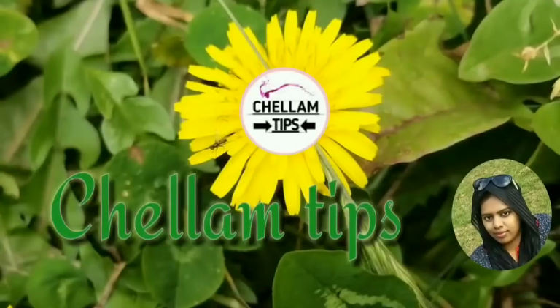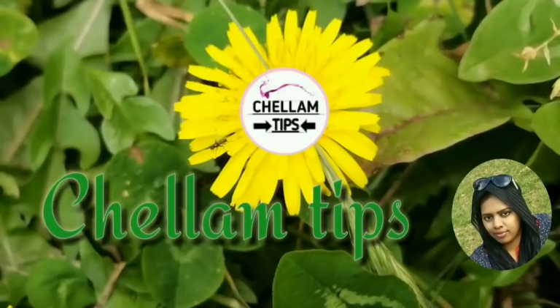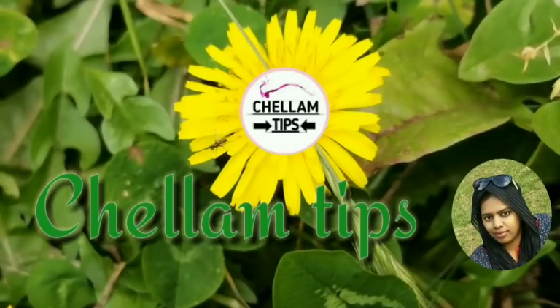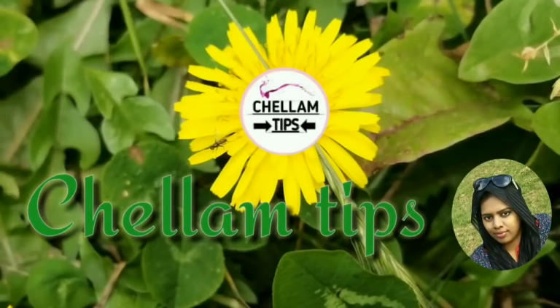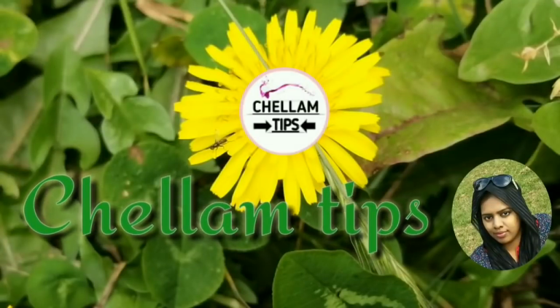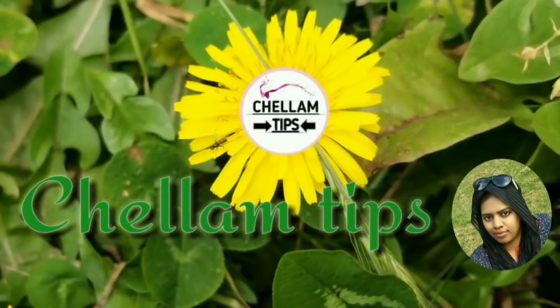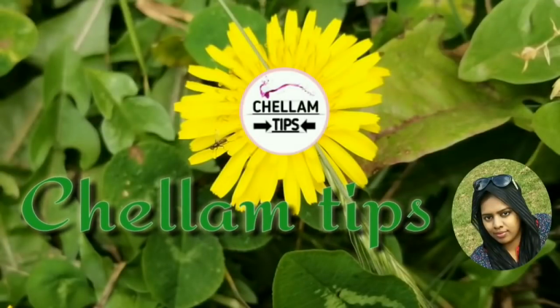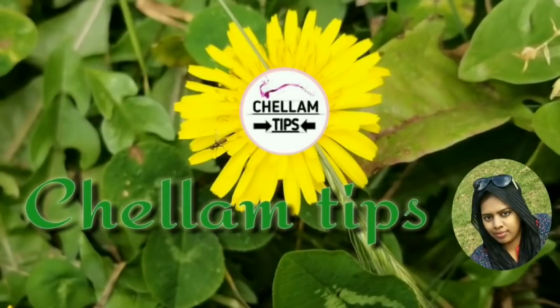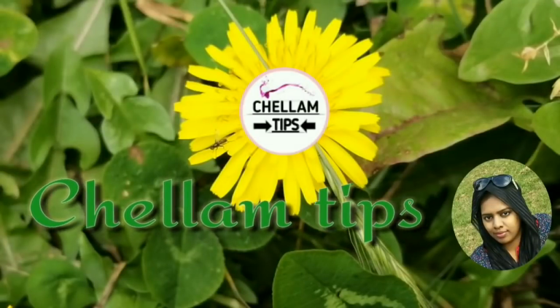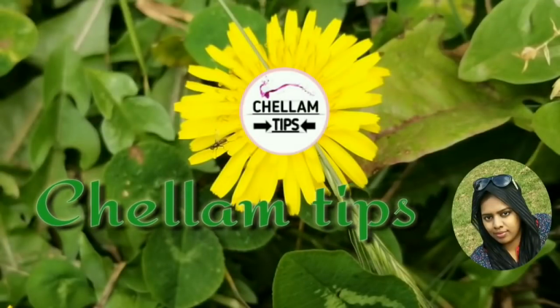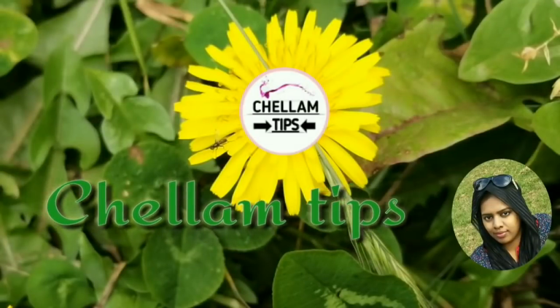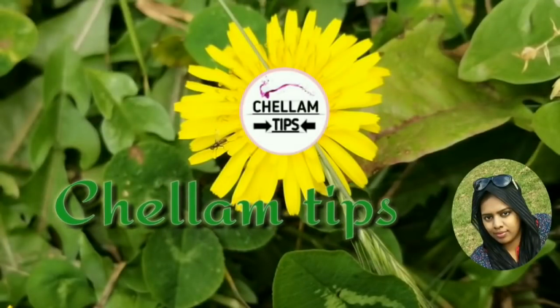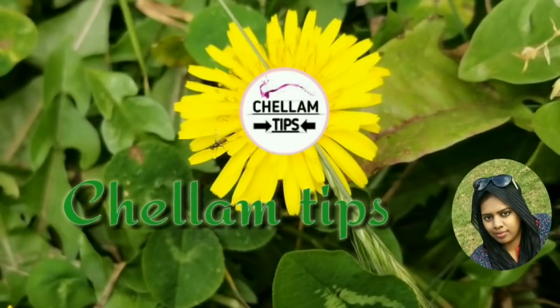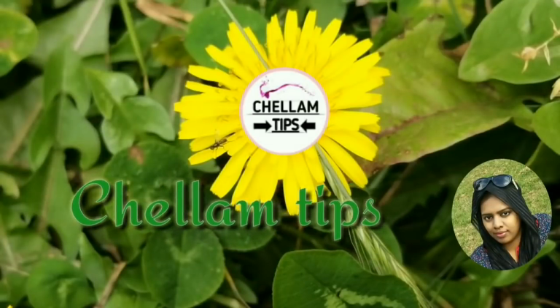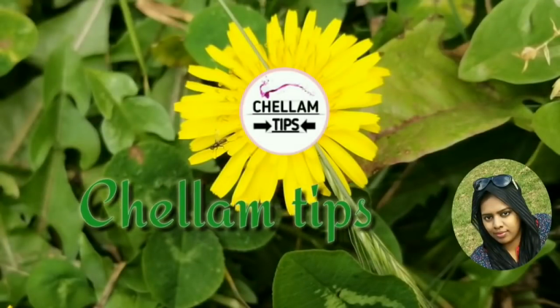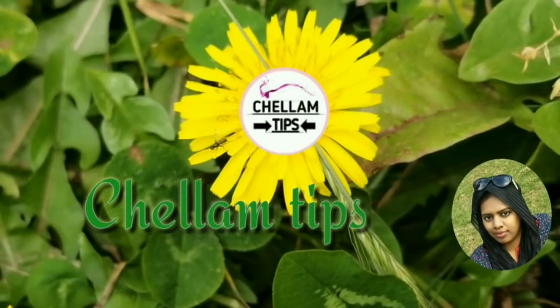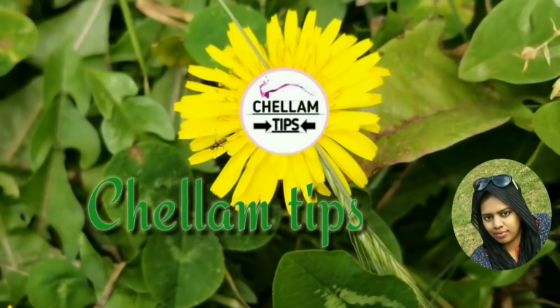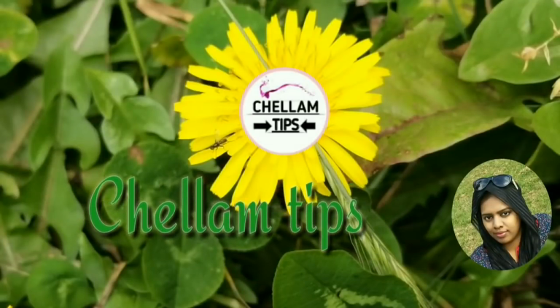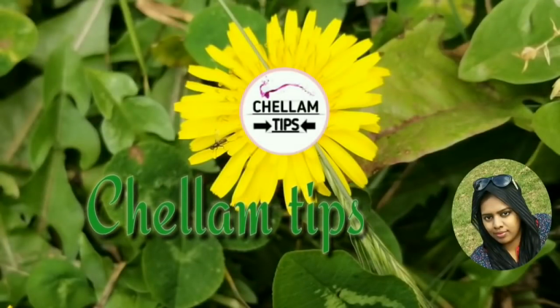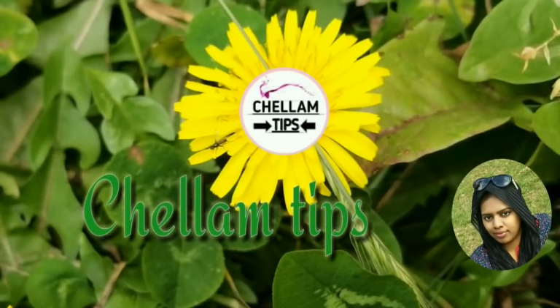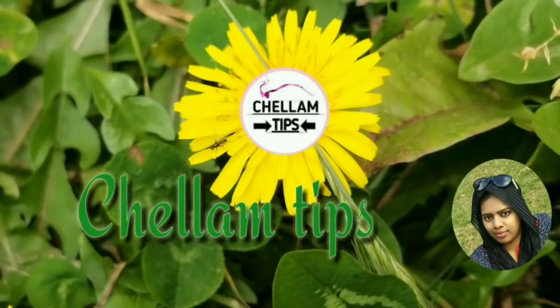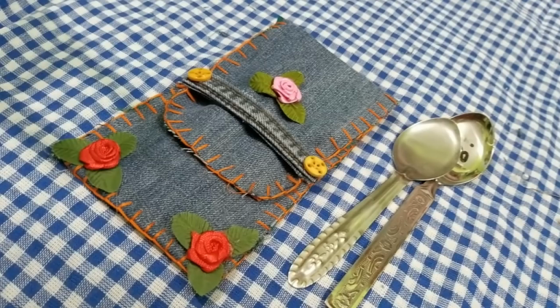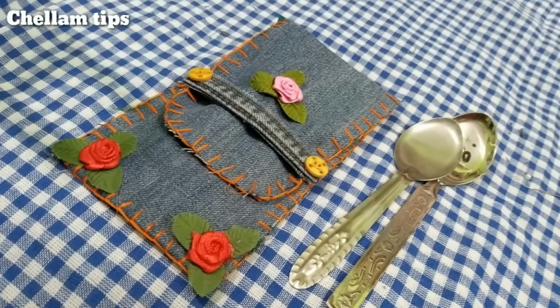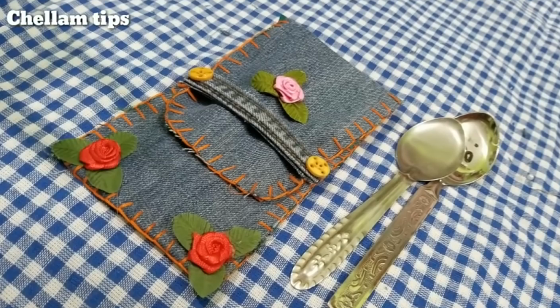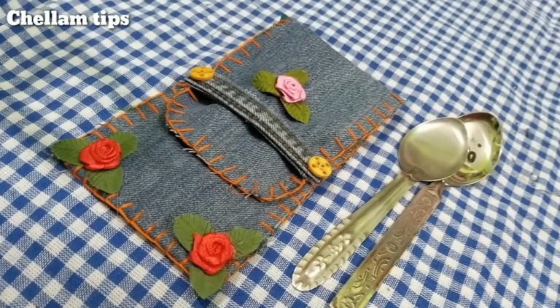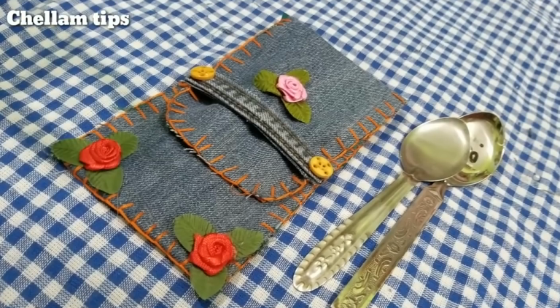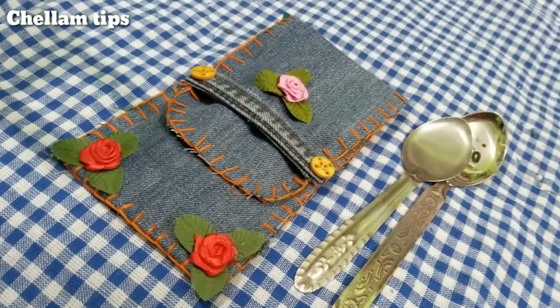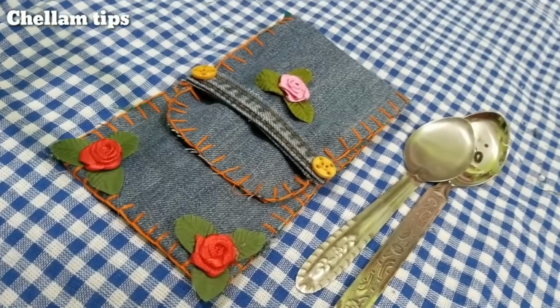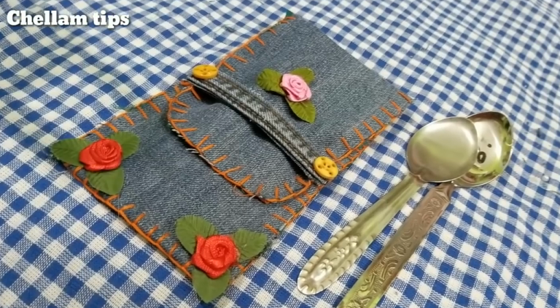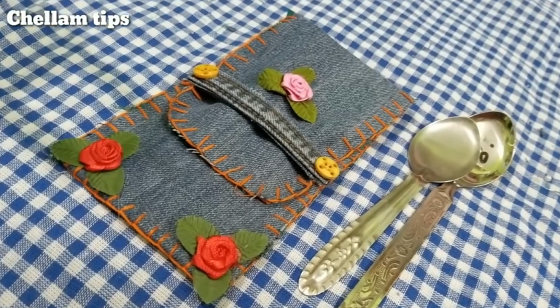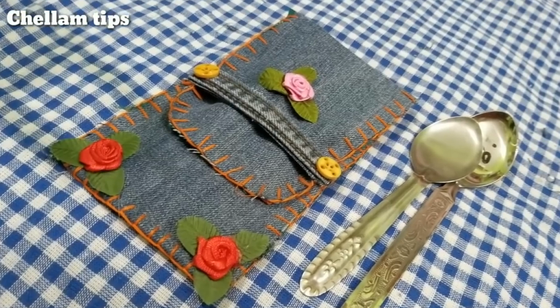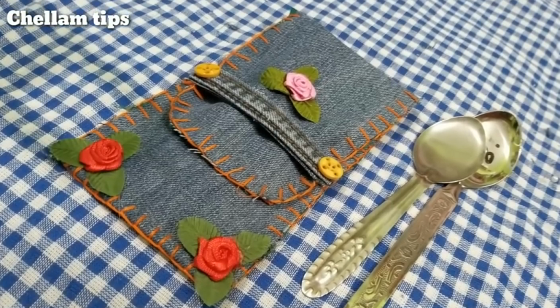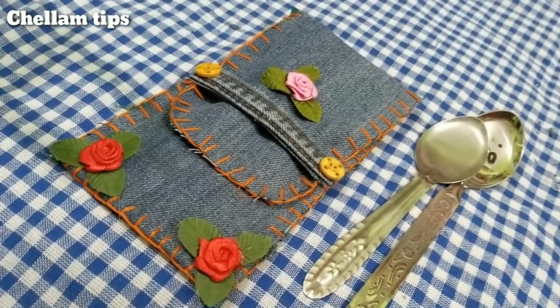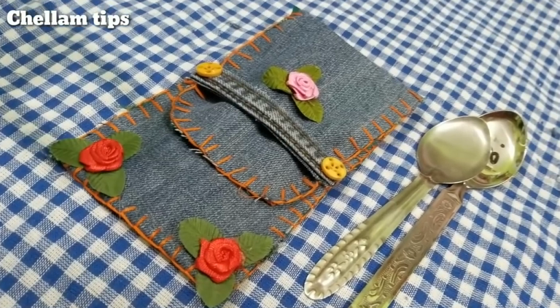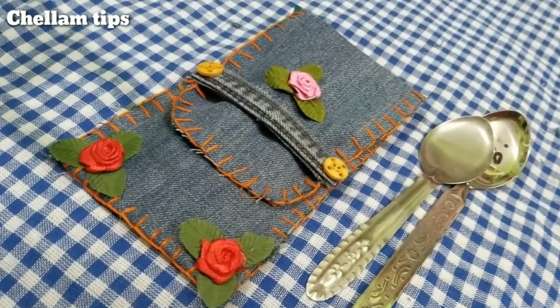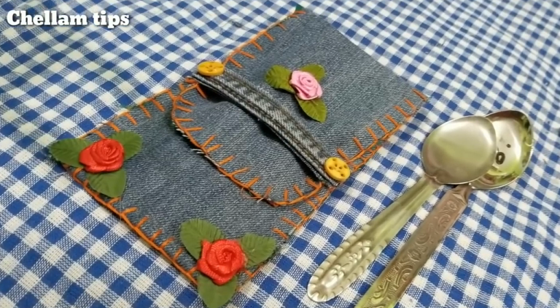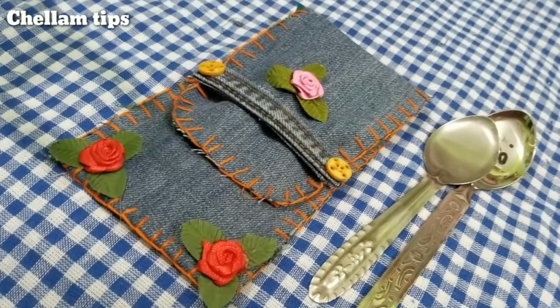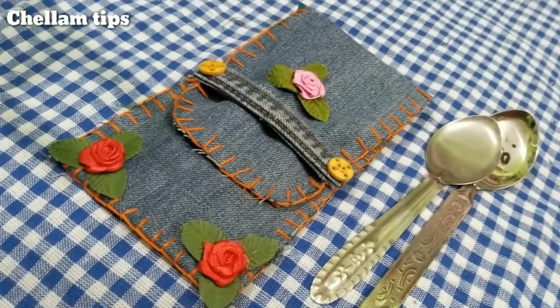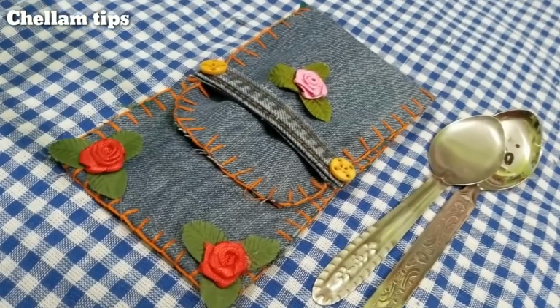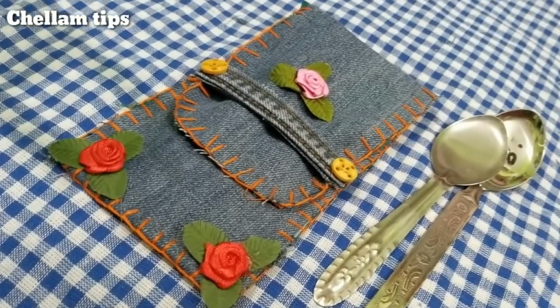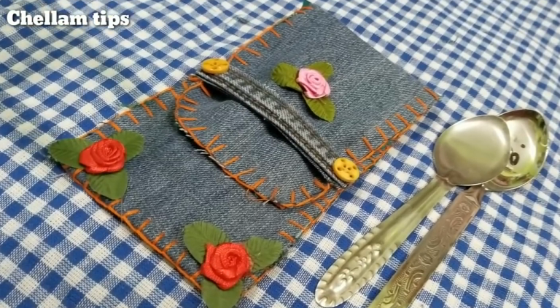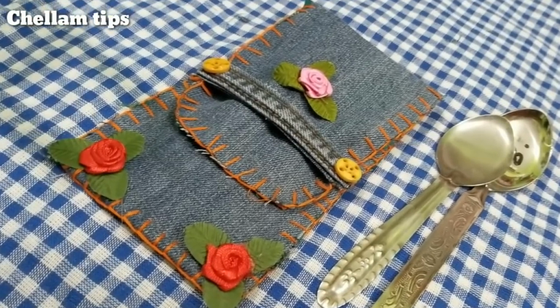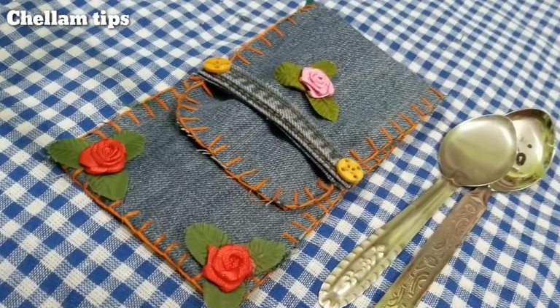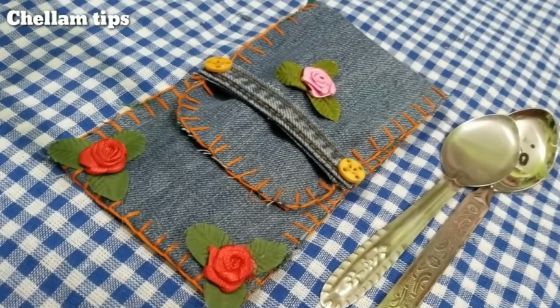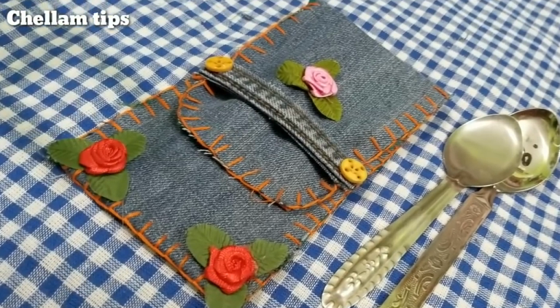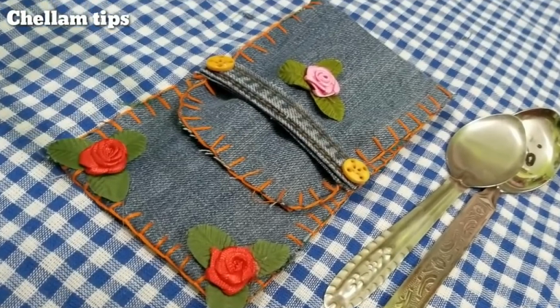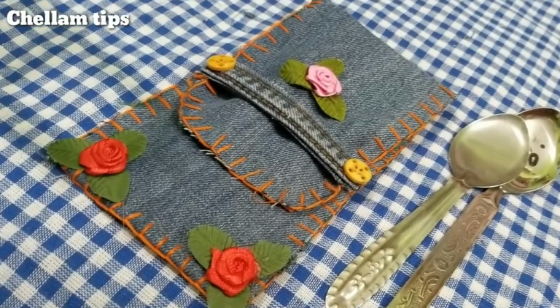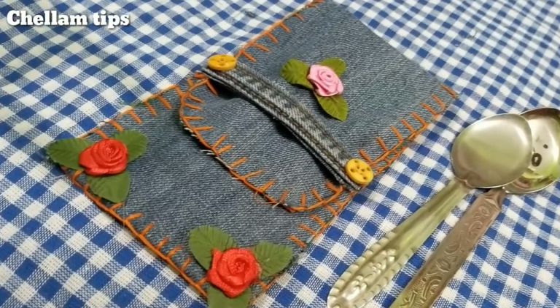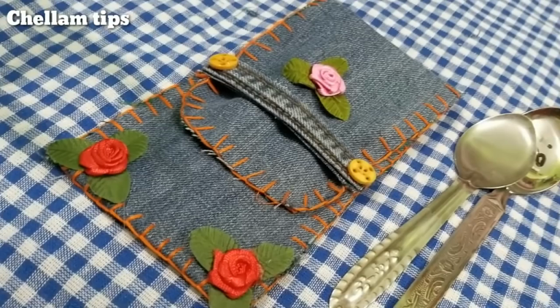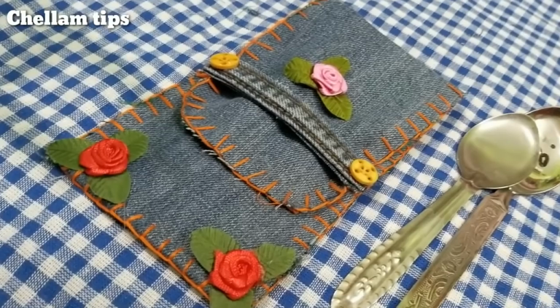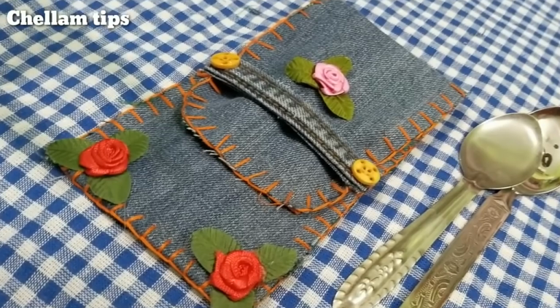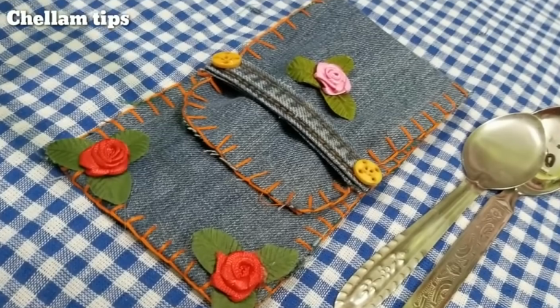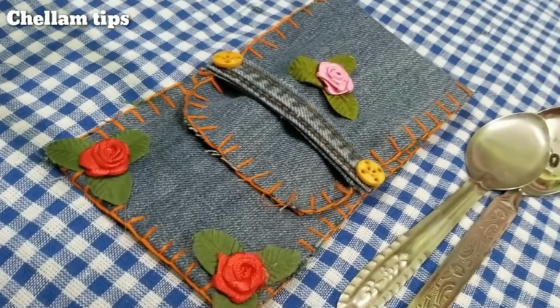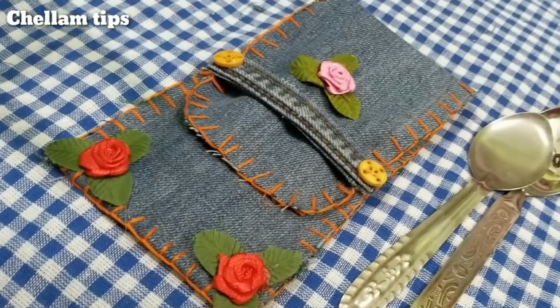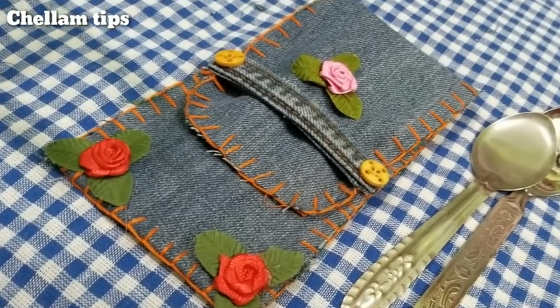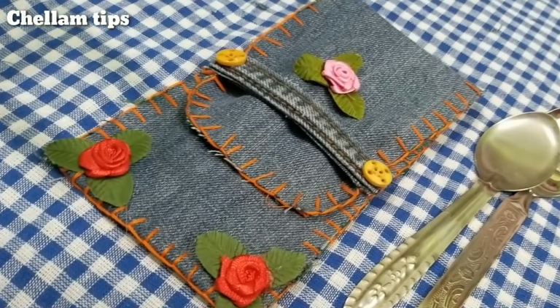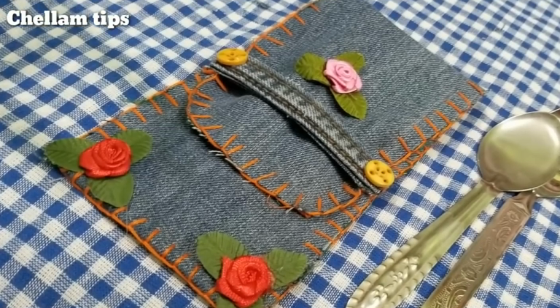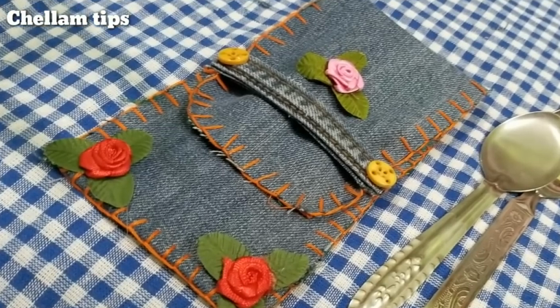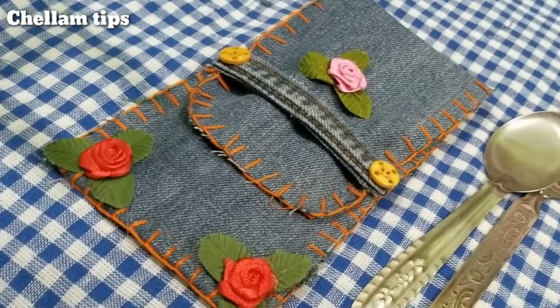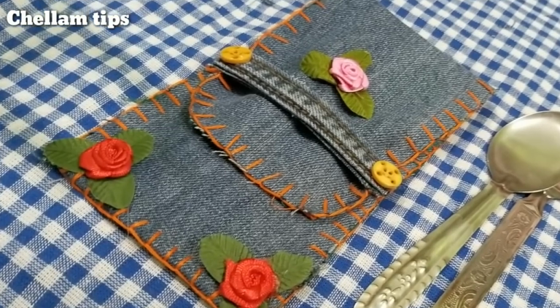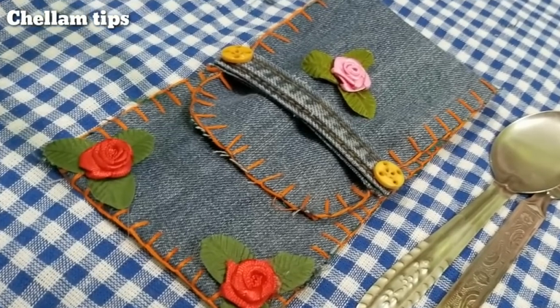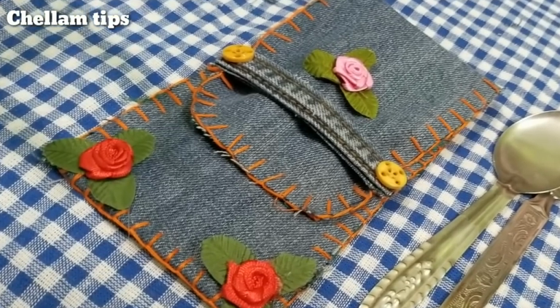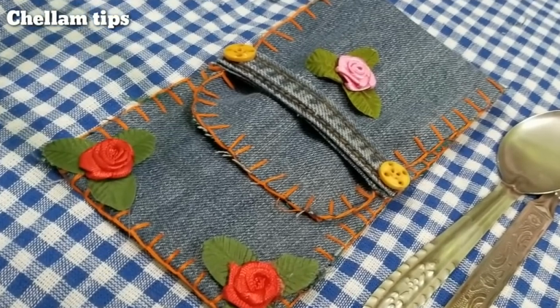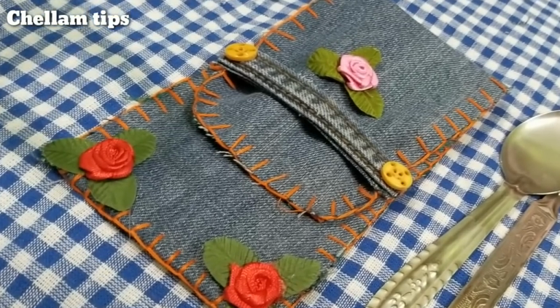Hi Friends! Welcome to Chalam Tips! Friends, in this video, we will use old jeans pants for two DIY use plans.